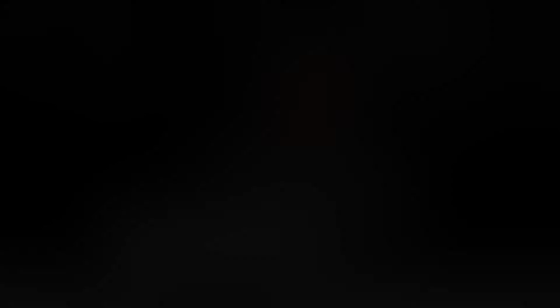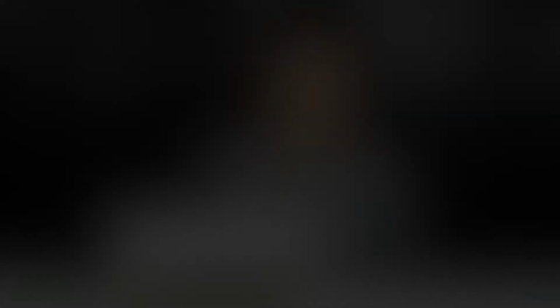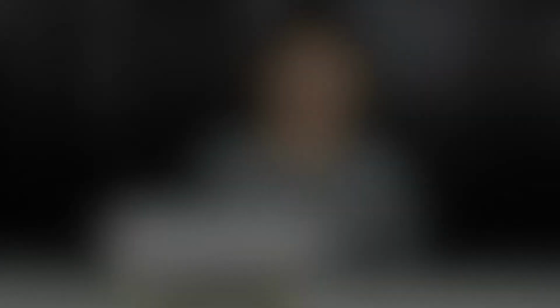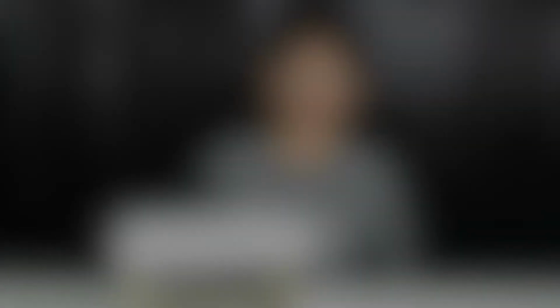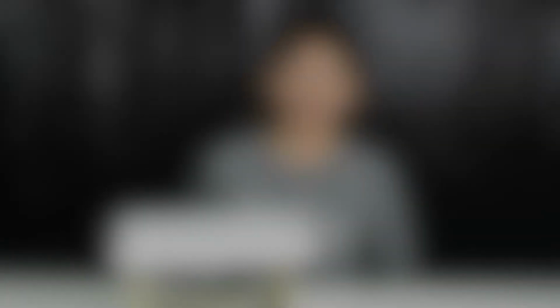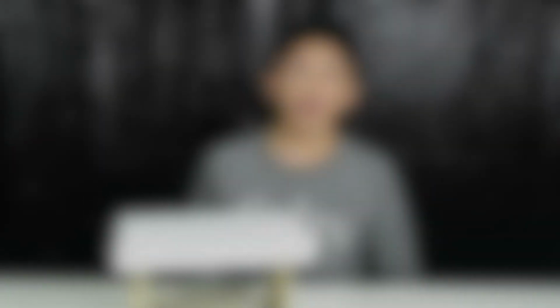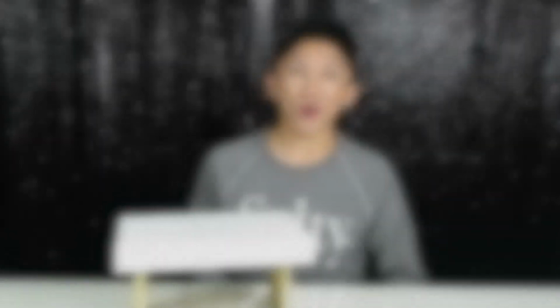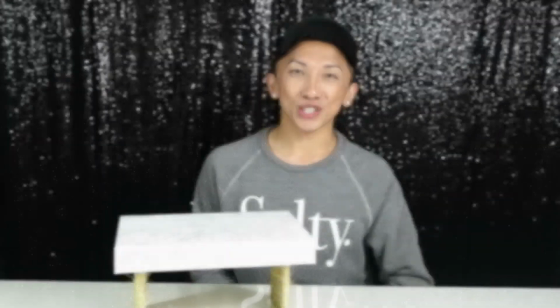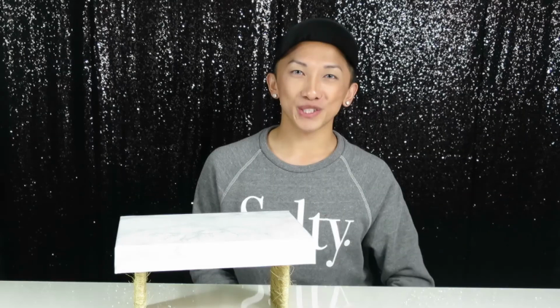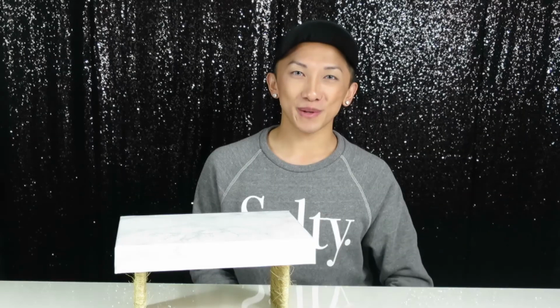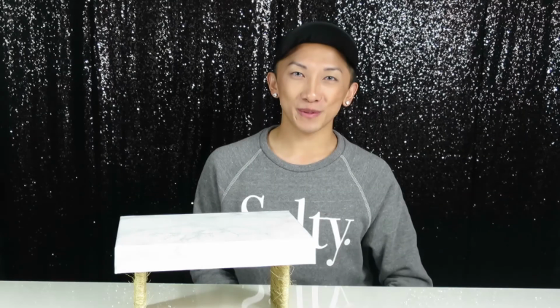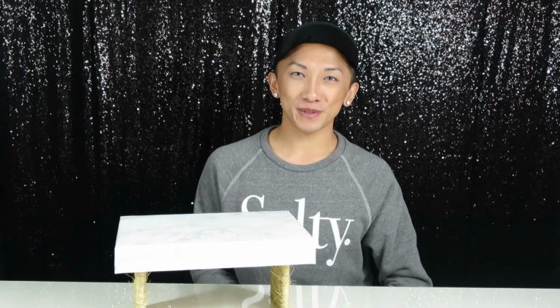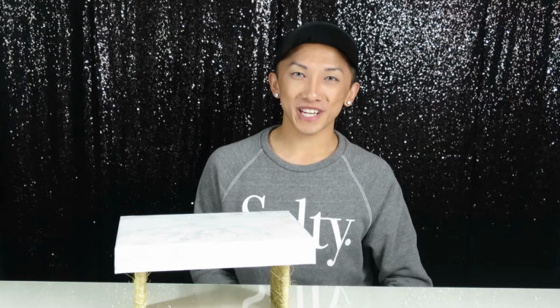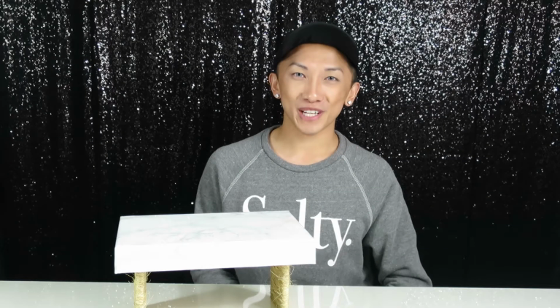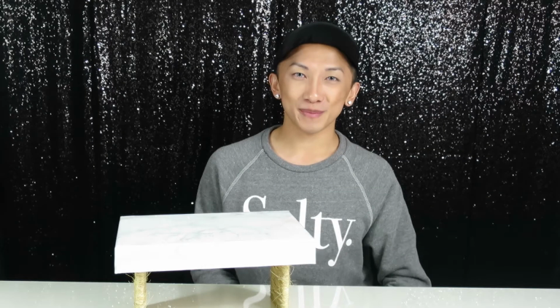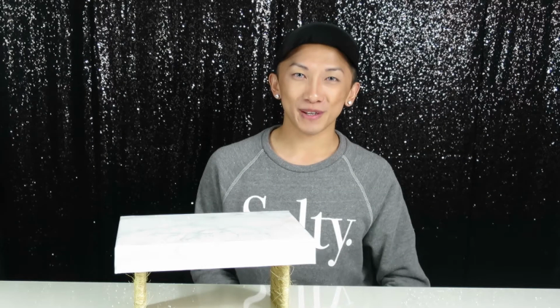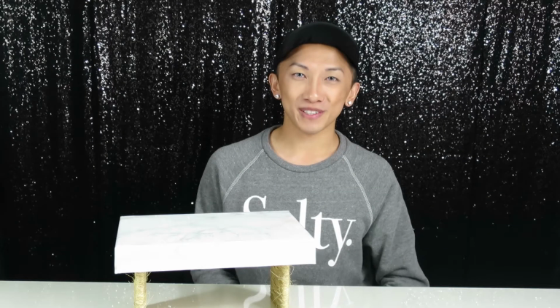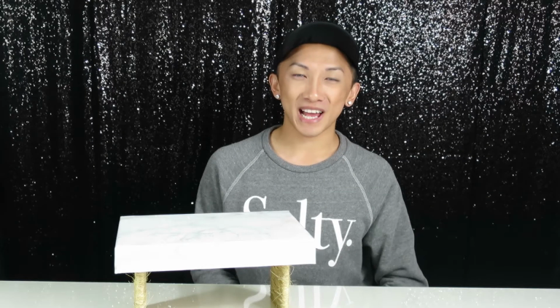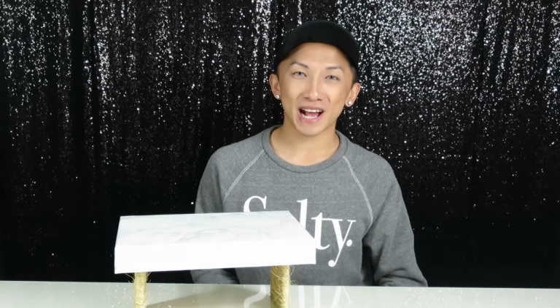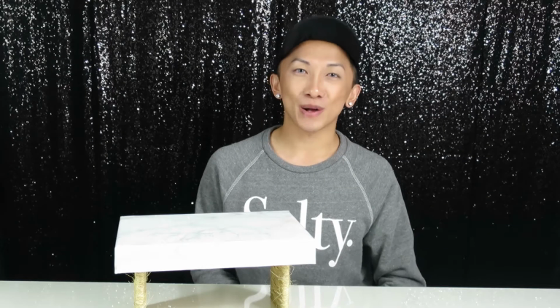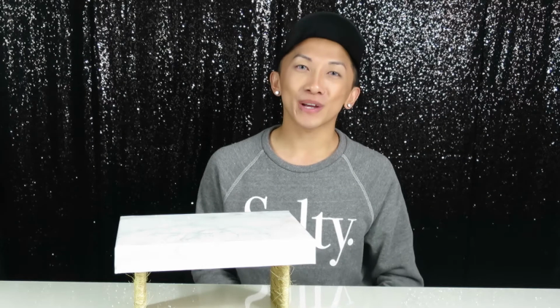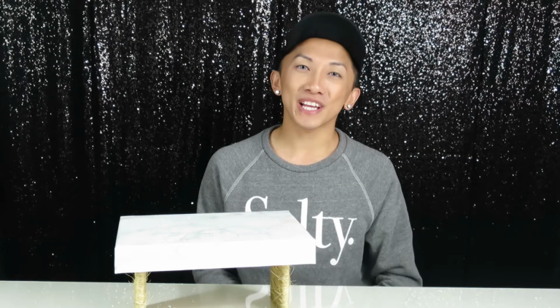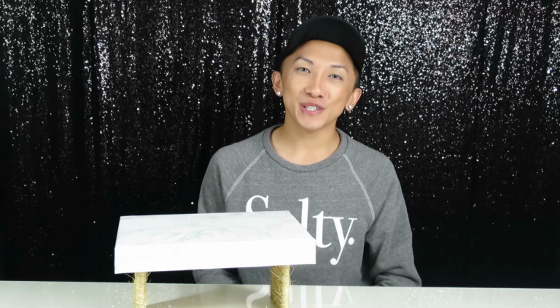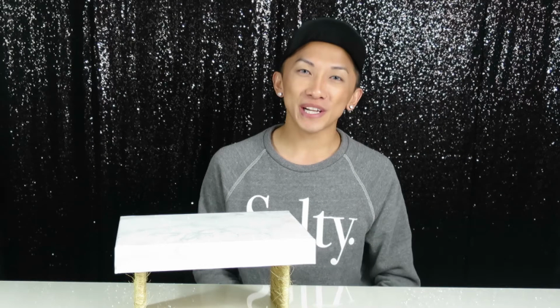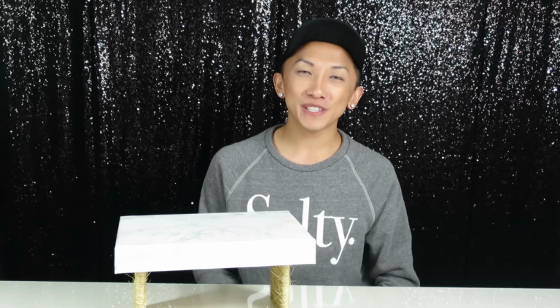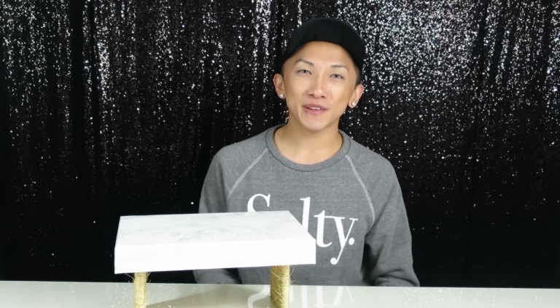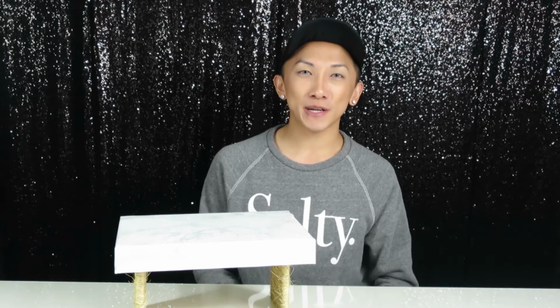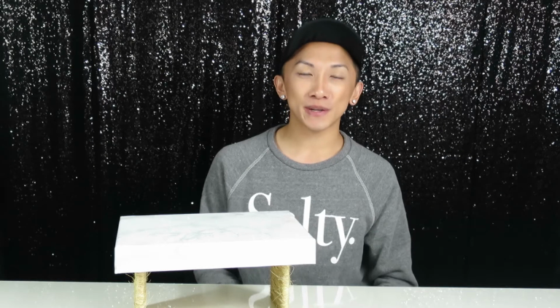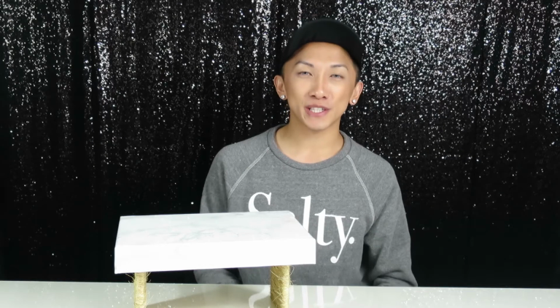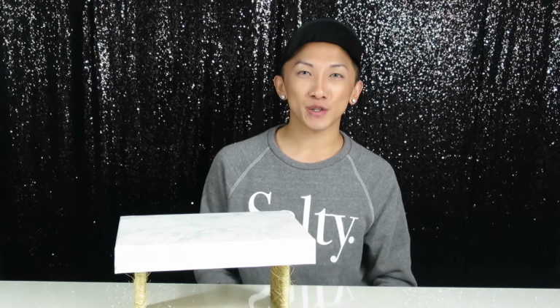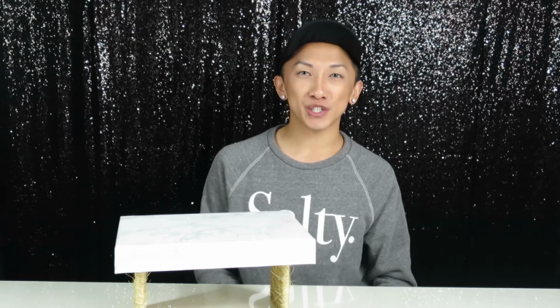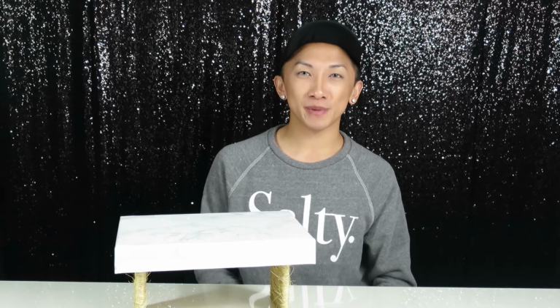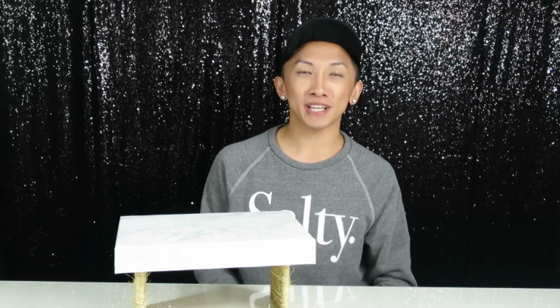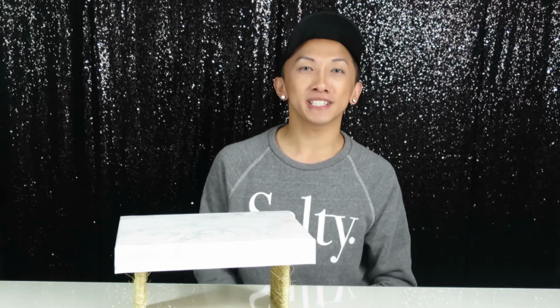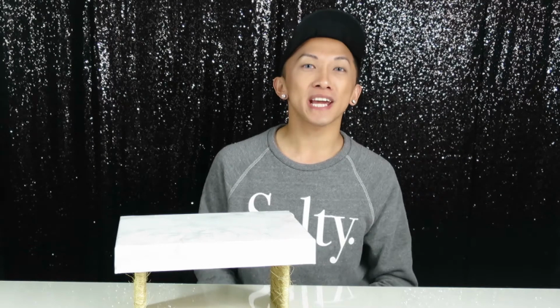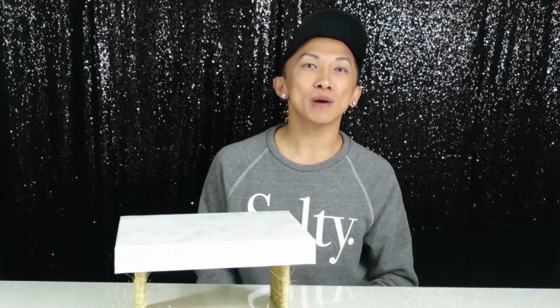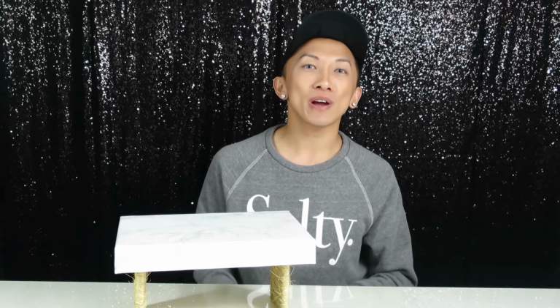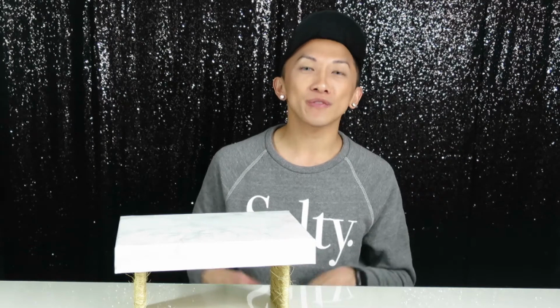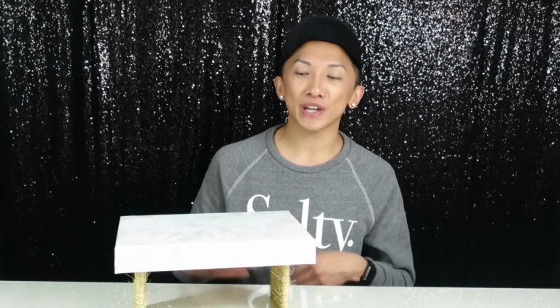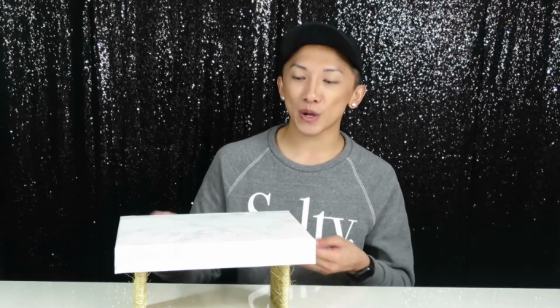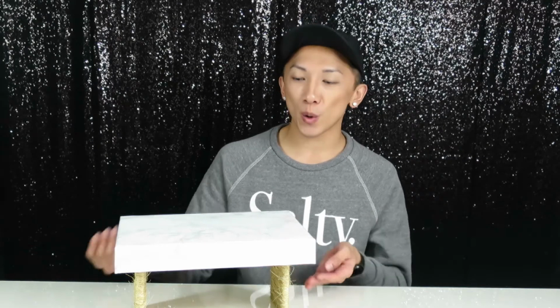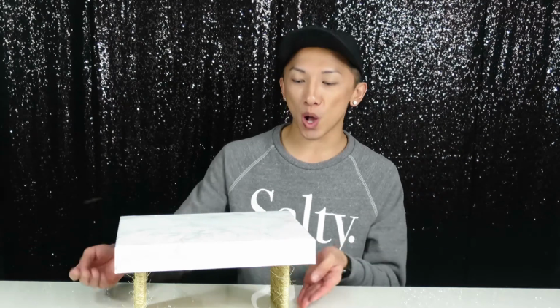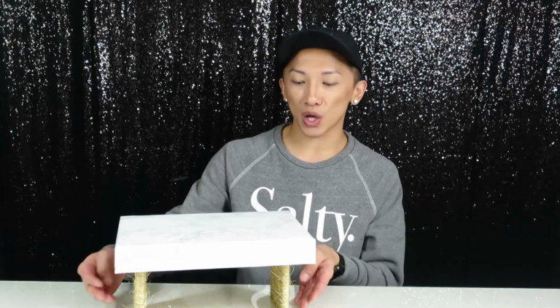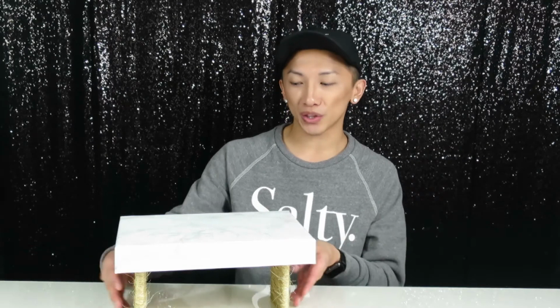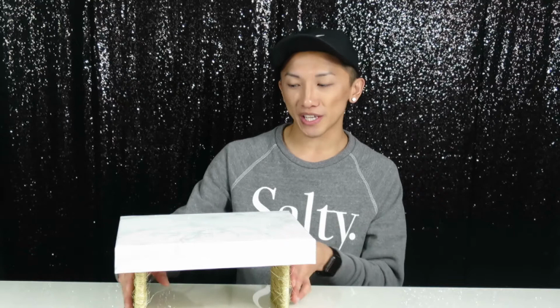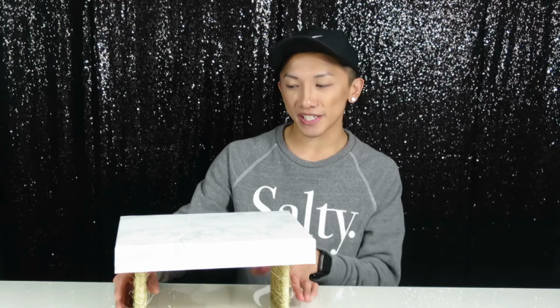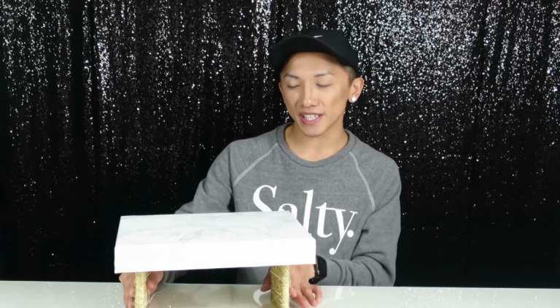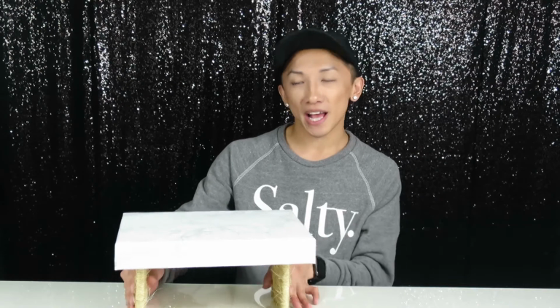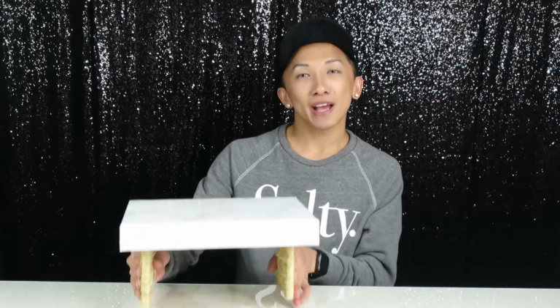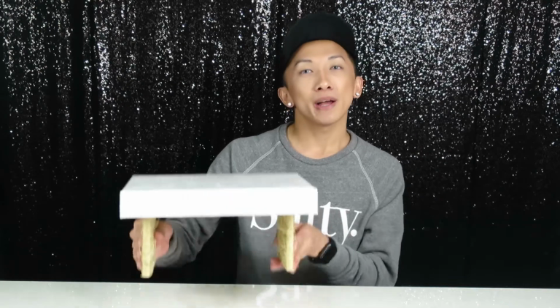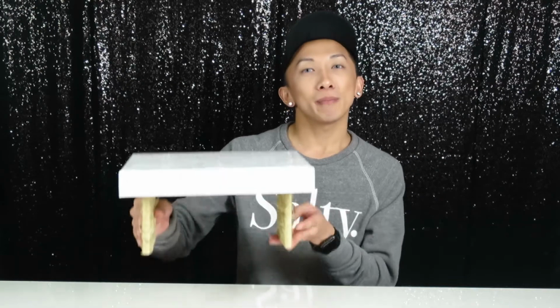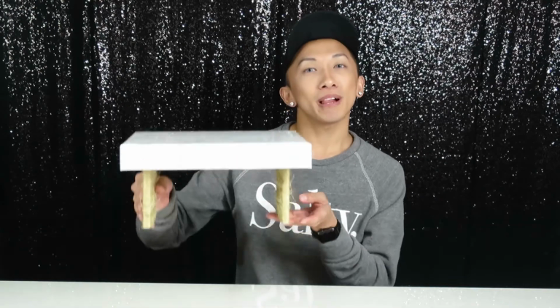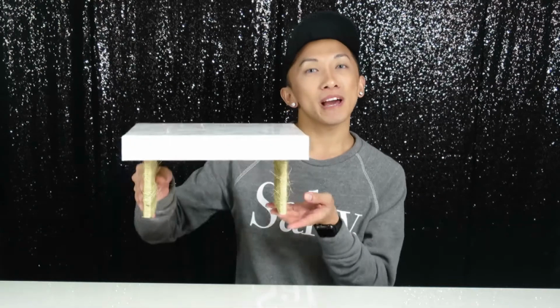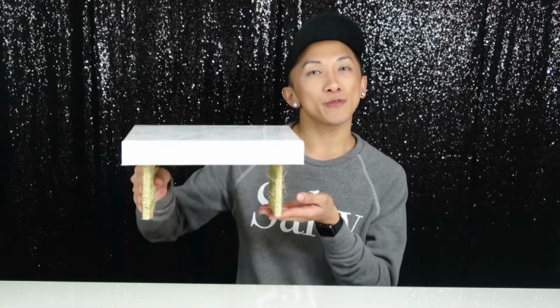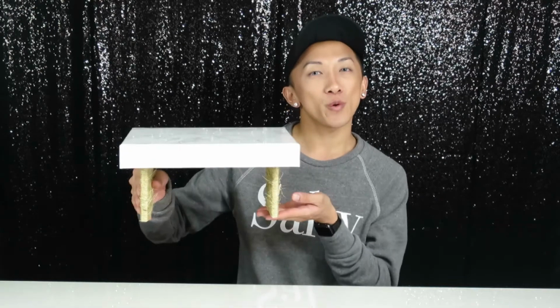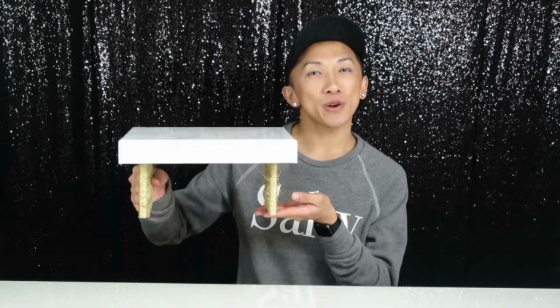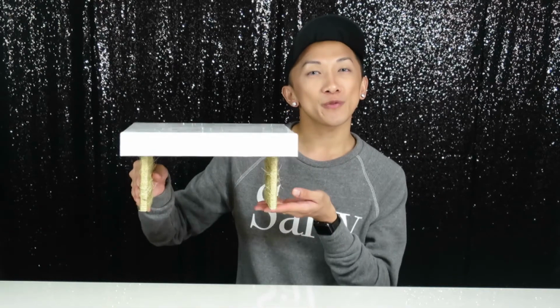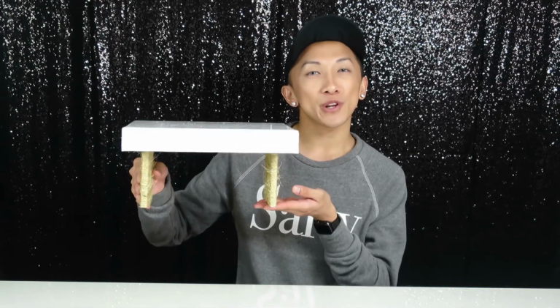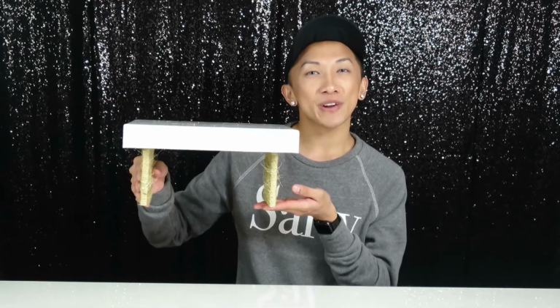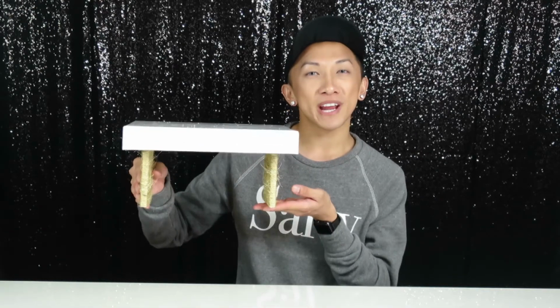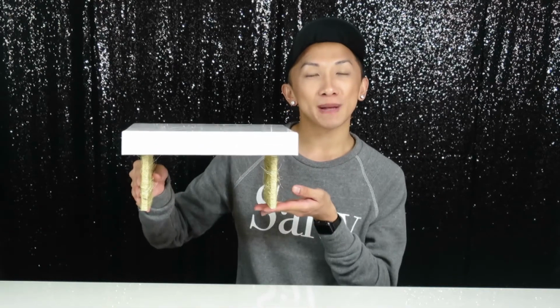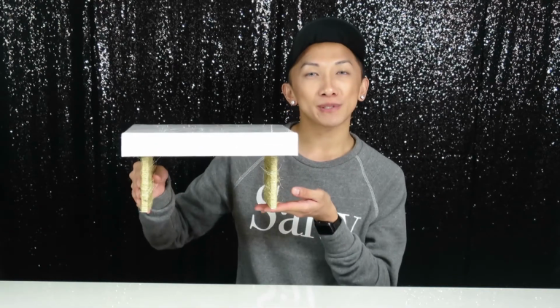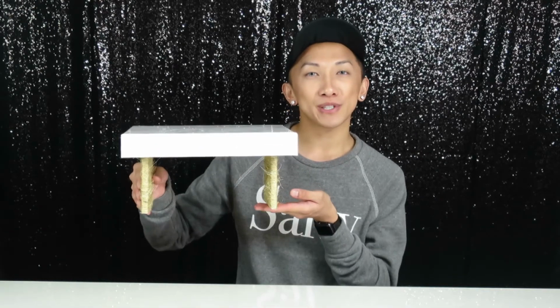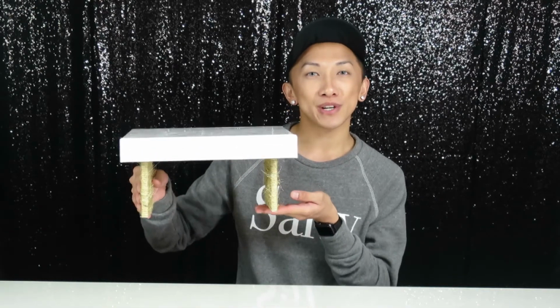Hello, welcome to my YouTube channel, it's Mango Tao. Today's video is going to be a DIY video on this platform for your hamster.